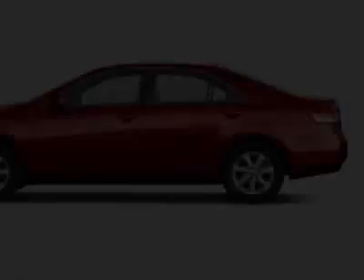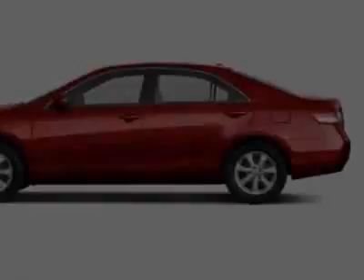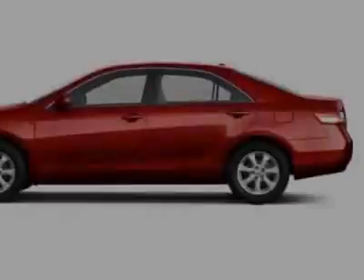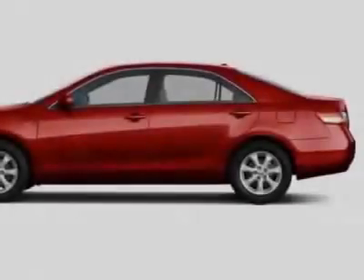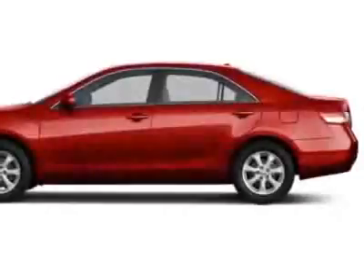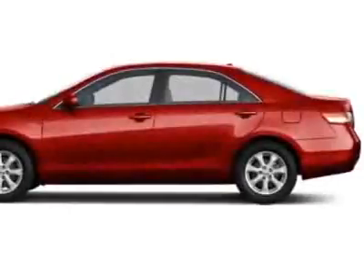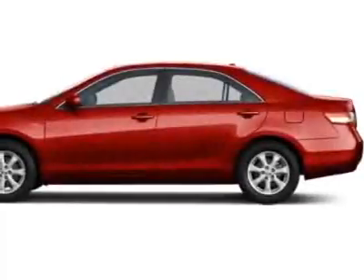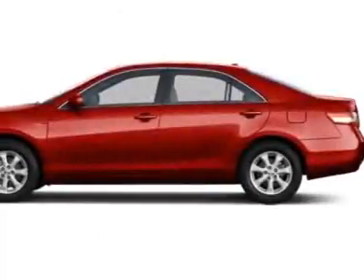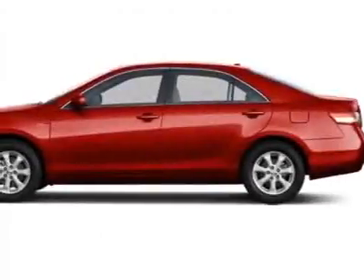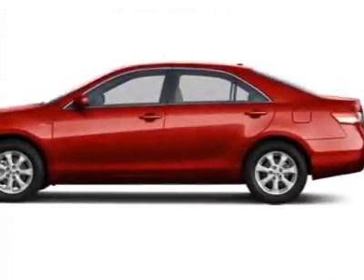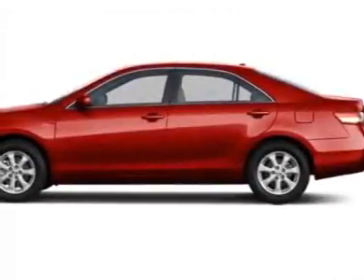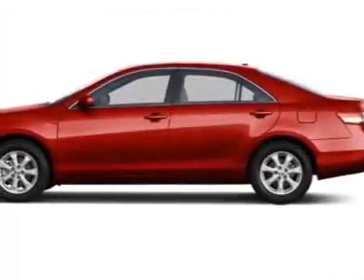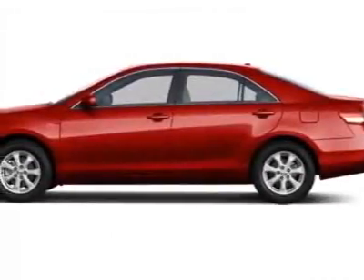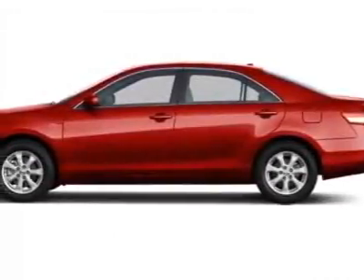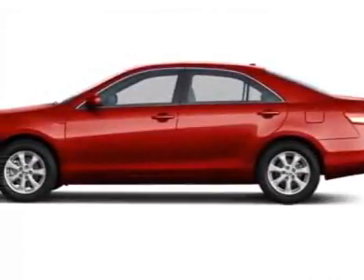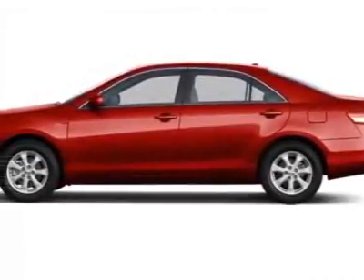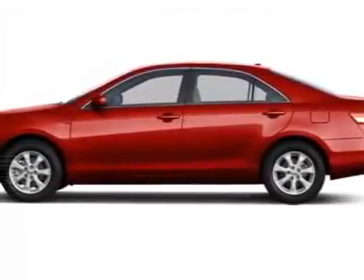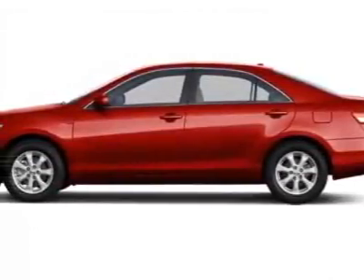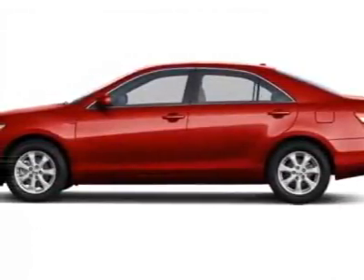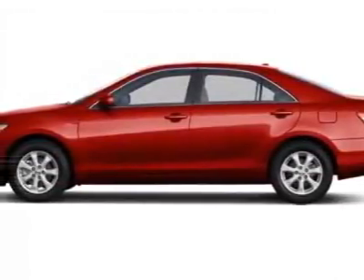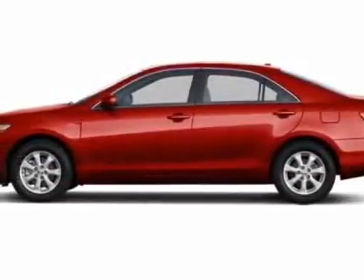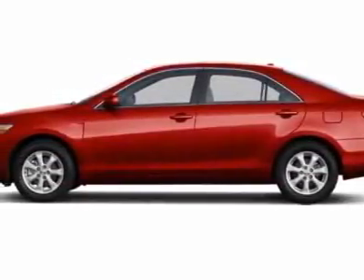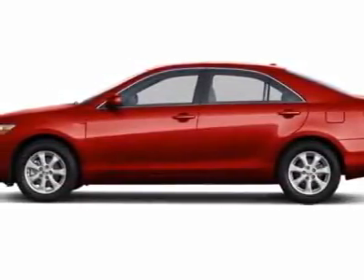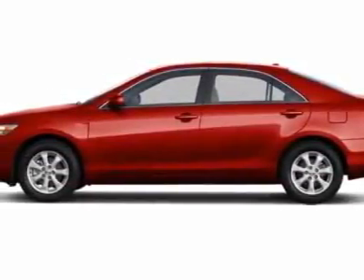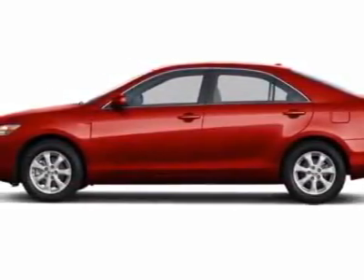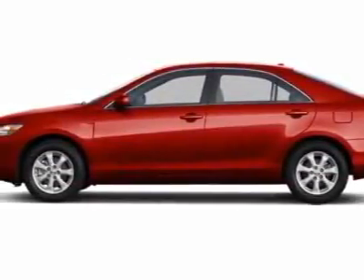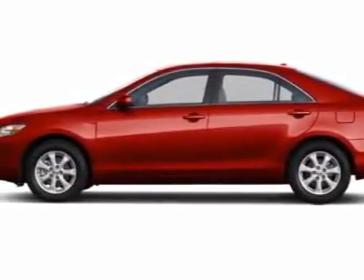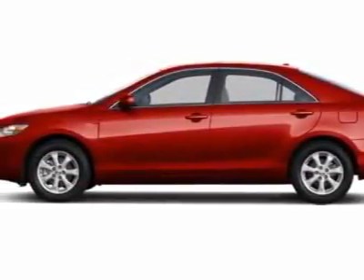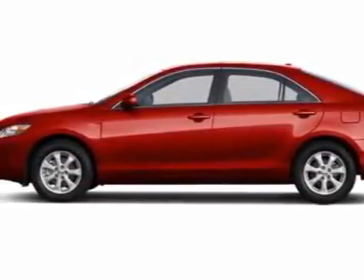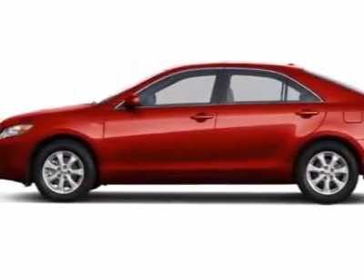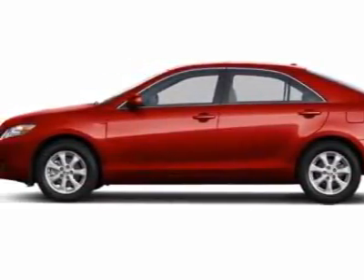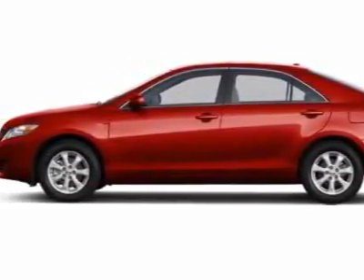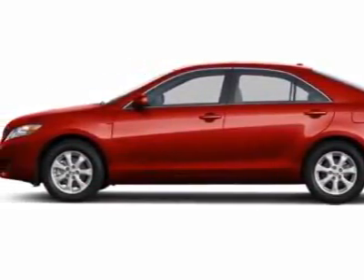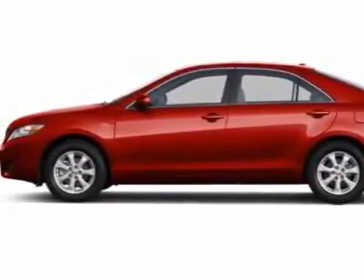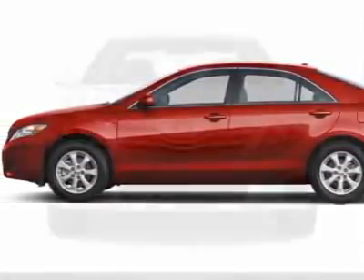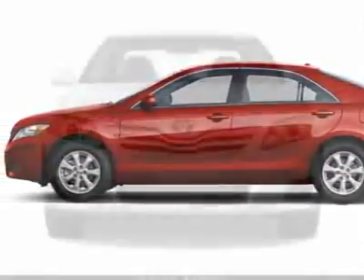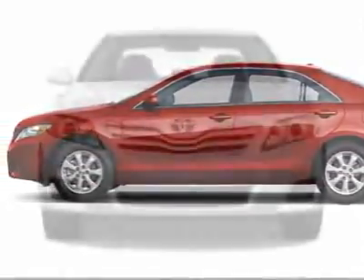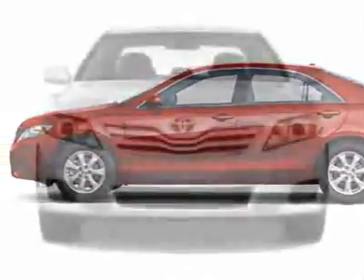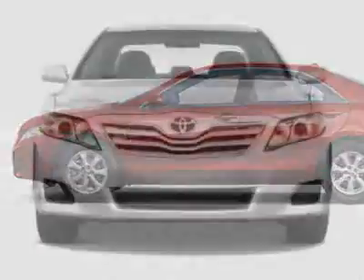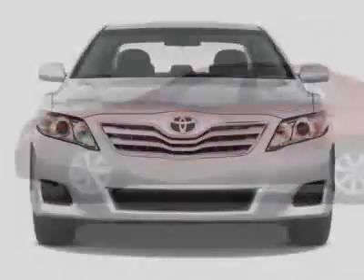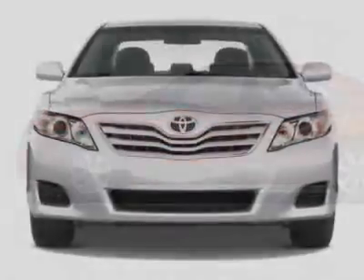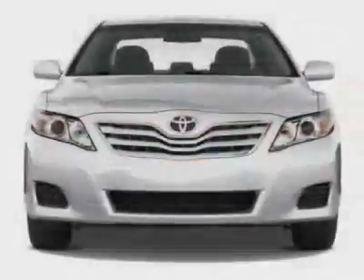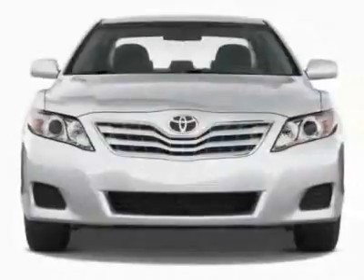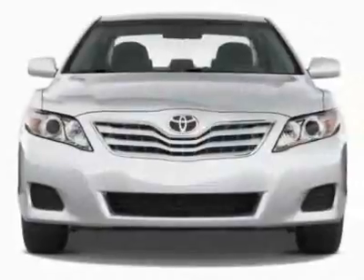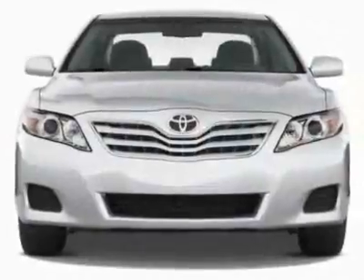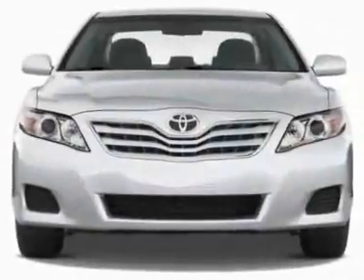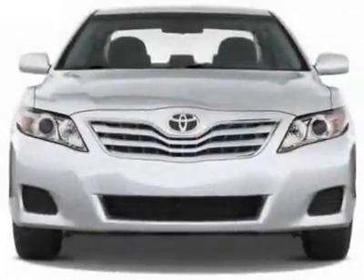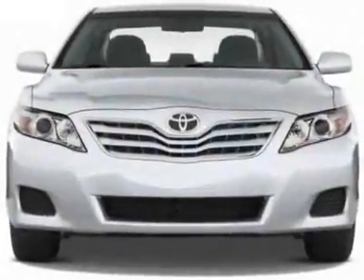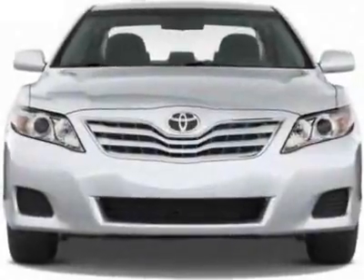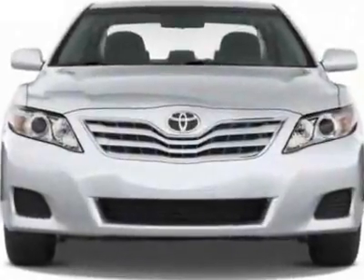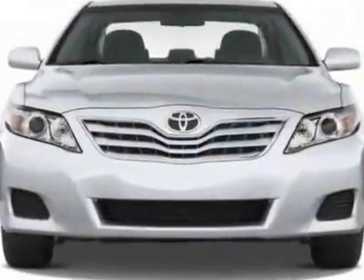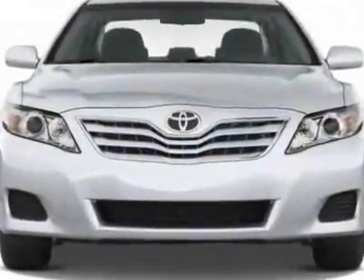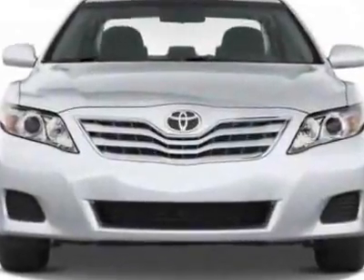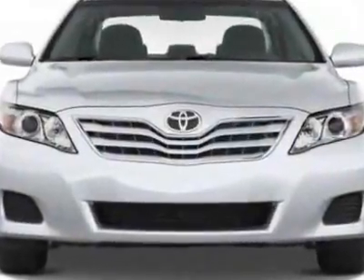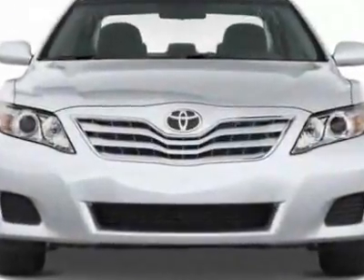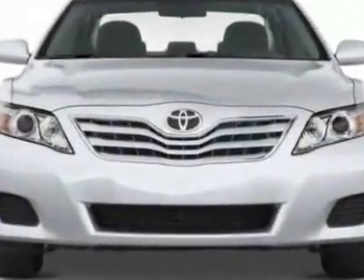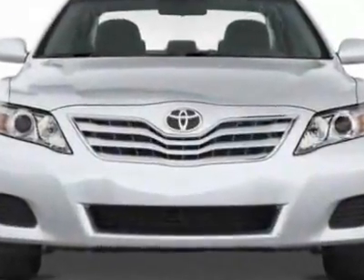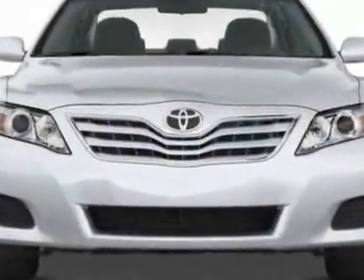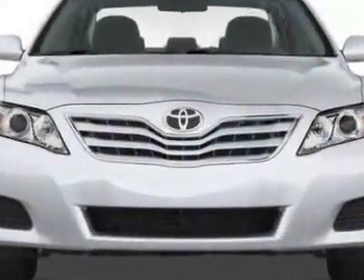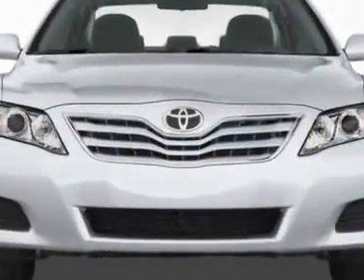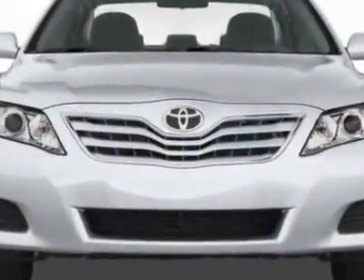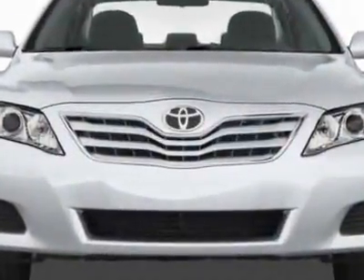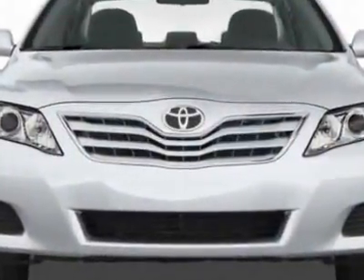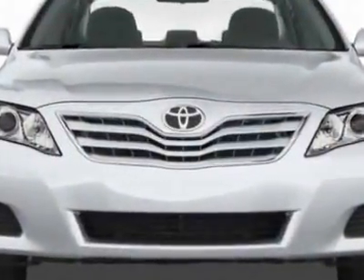Take a look at this new 2011 Toyota Camry. For your protection, this vehicle has a full factory warranty.